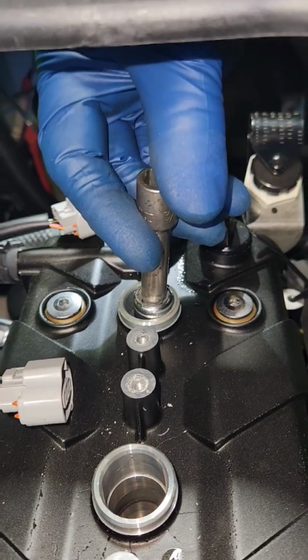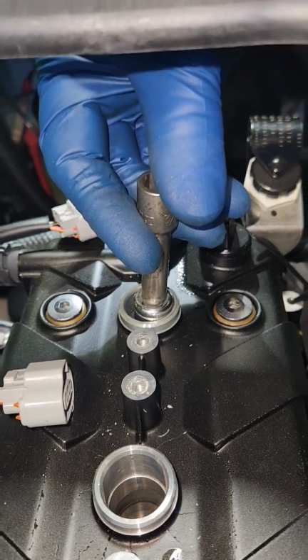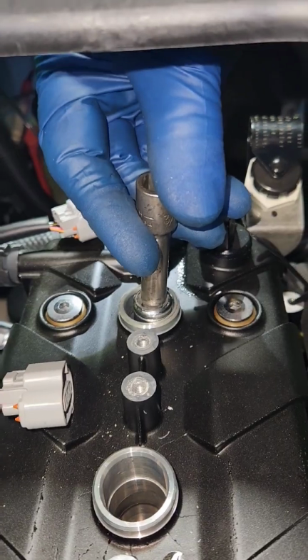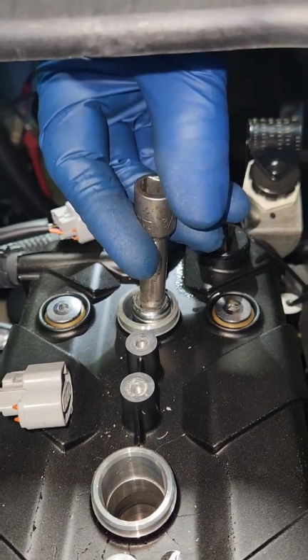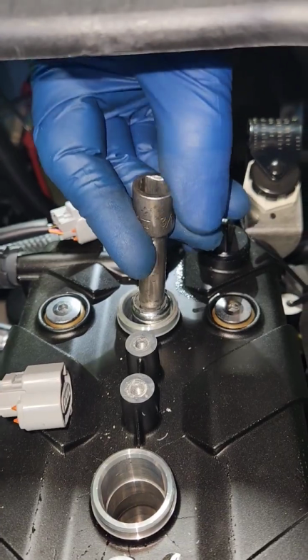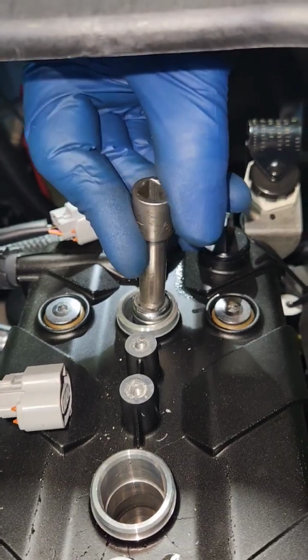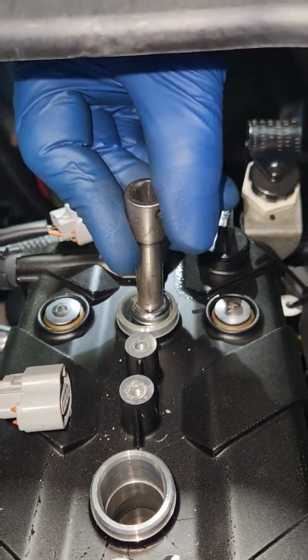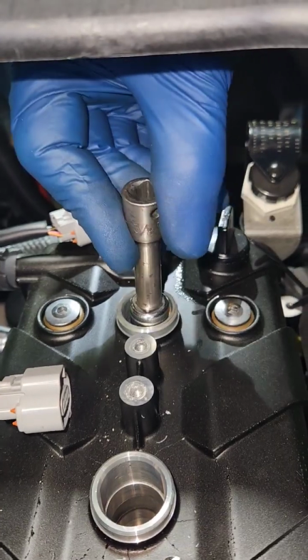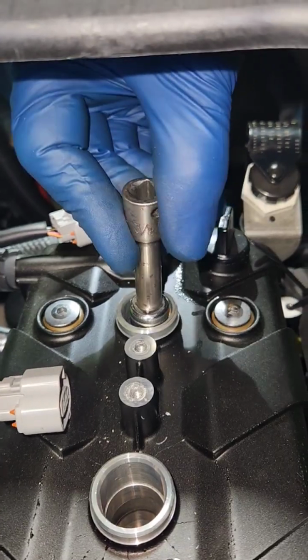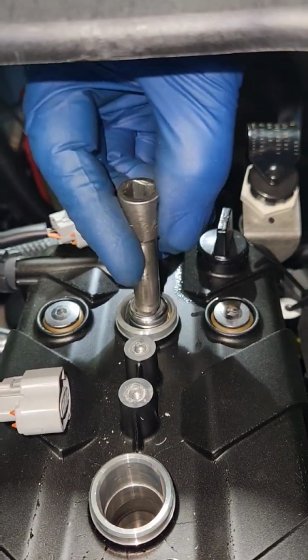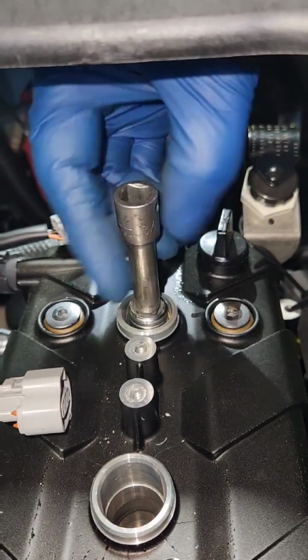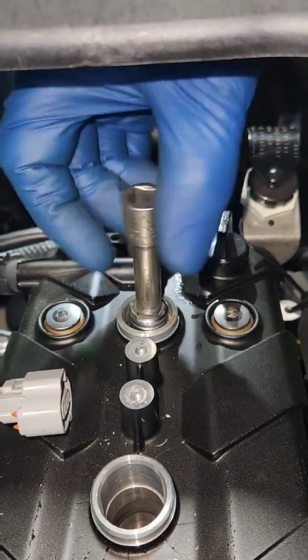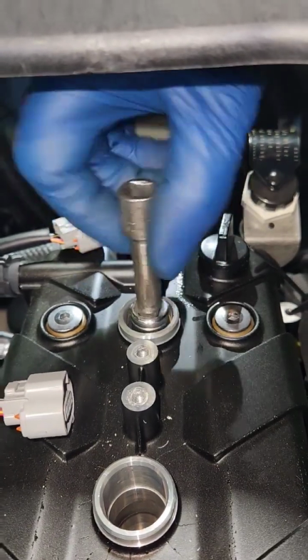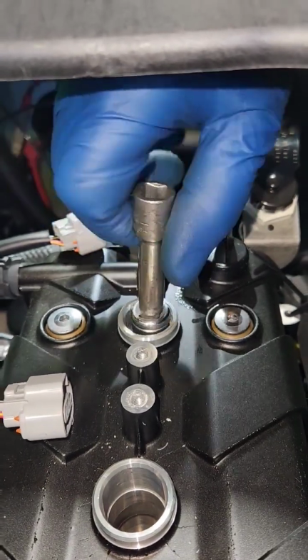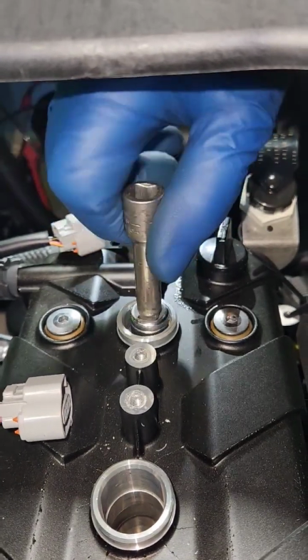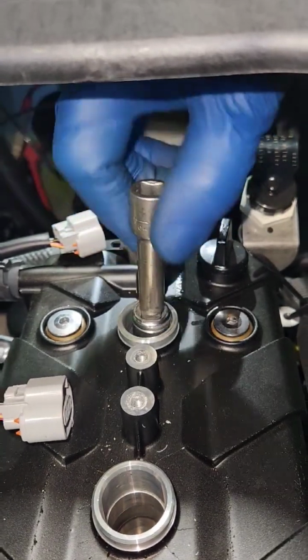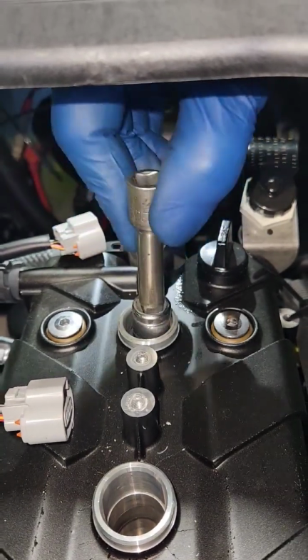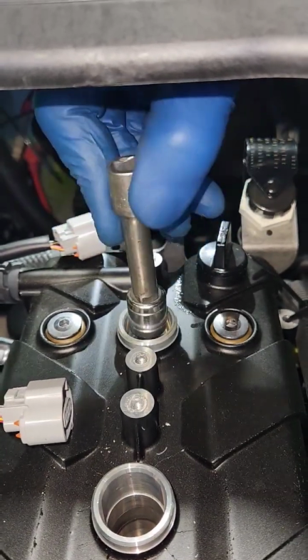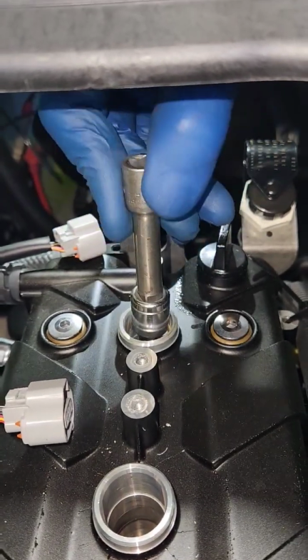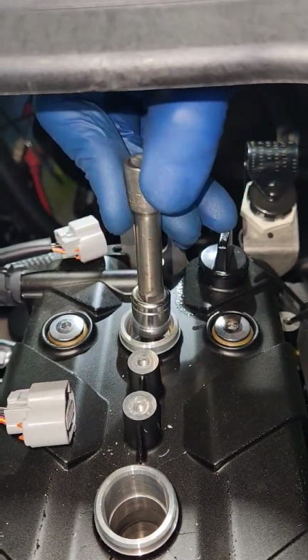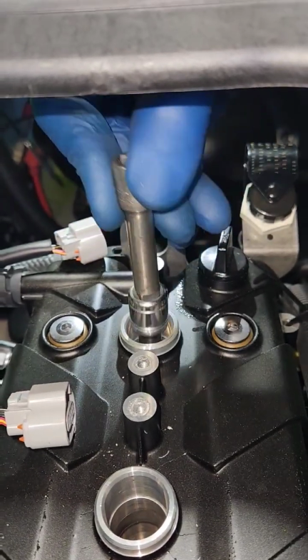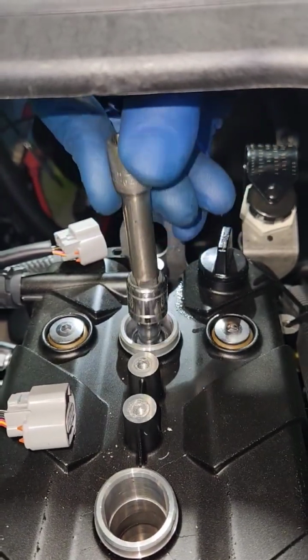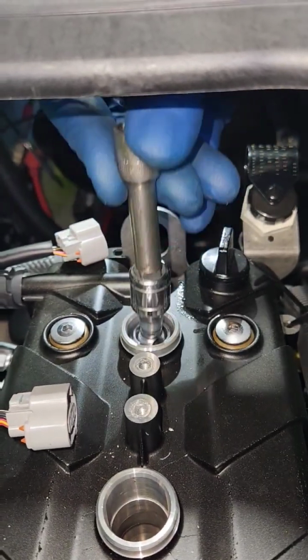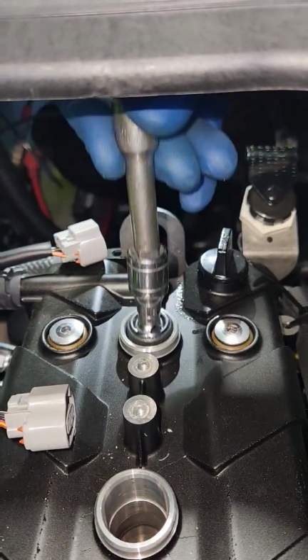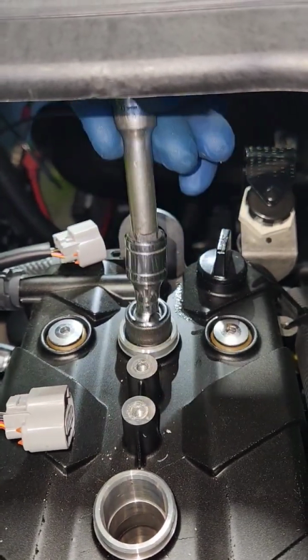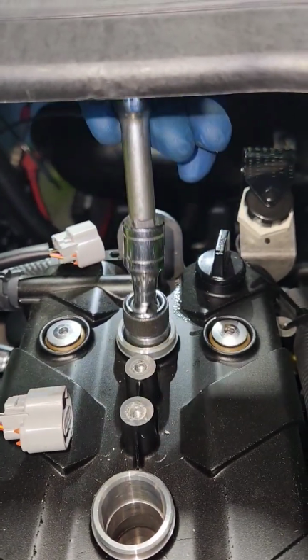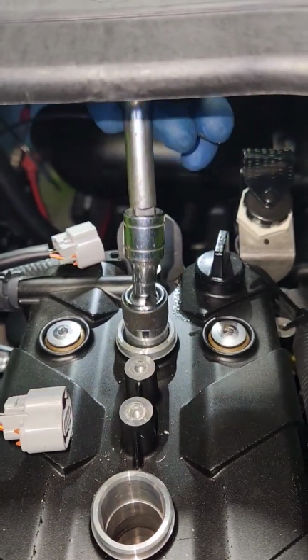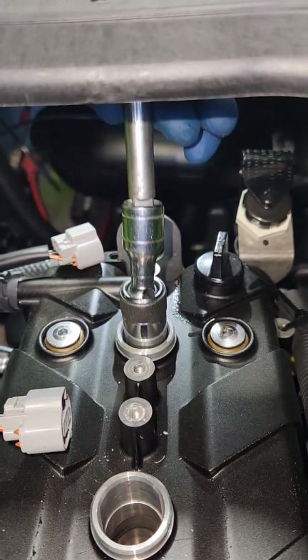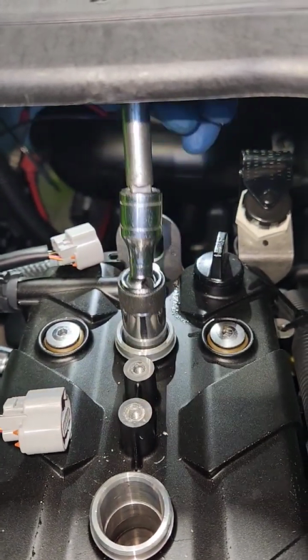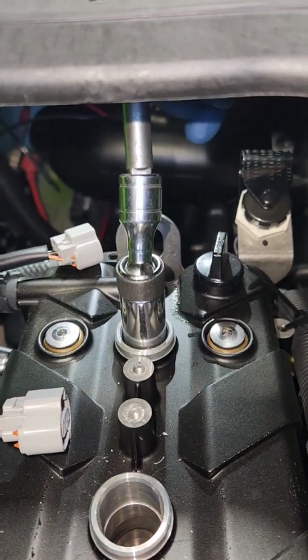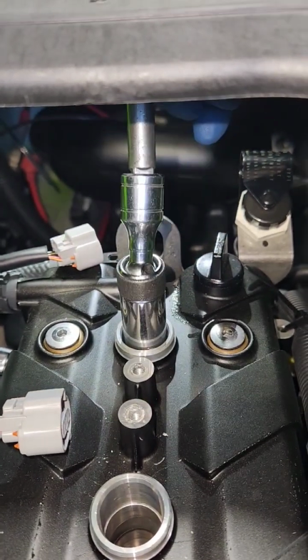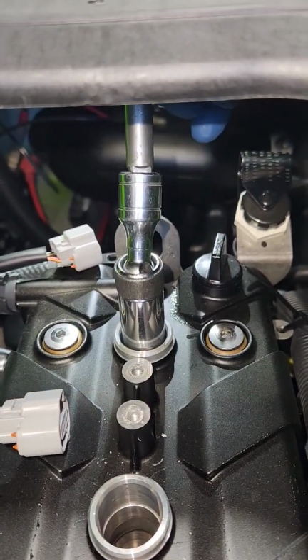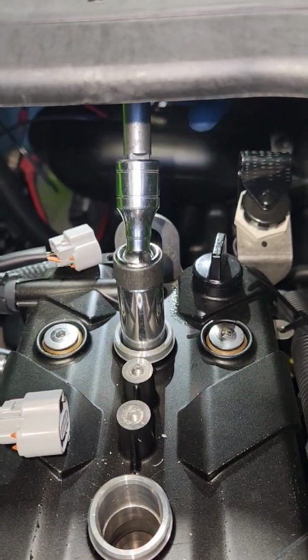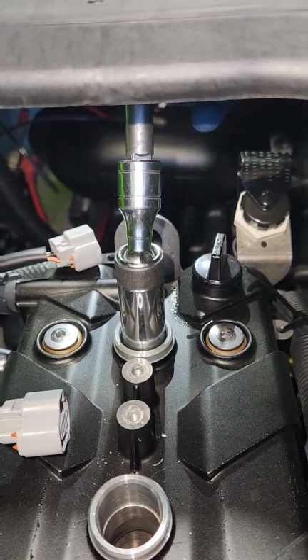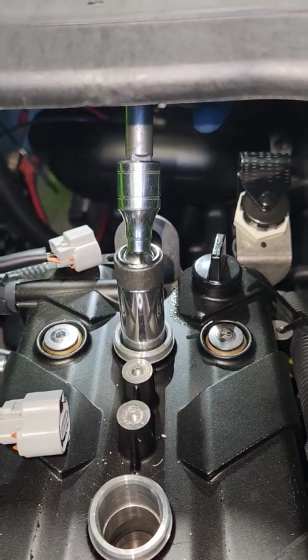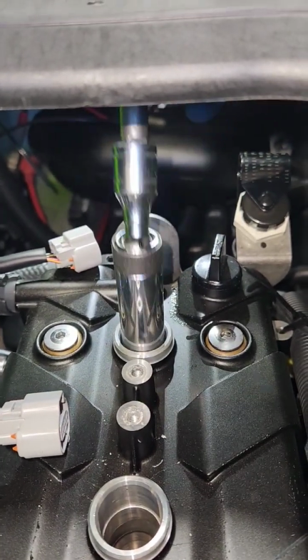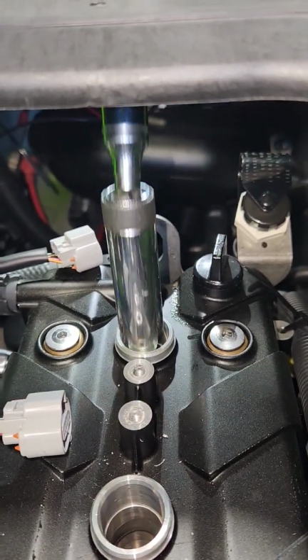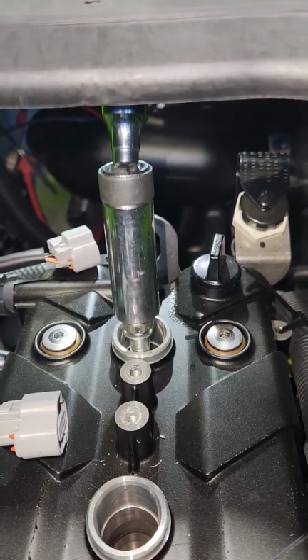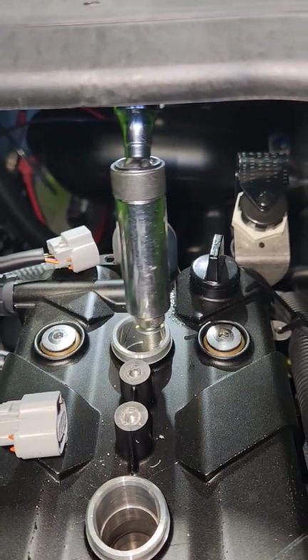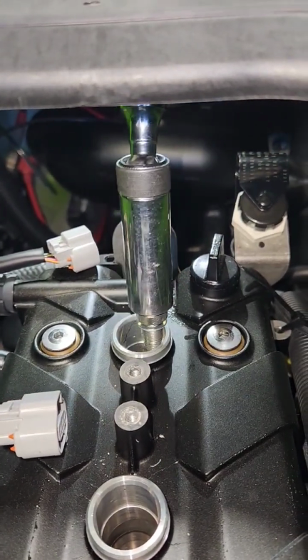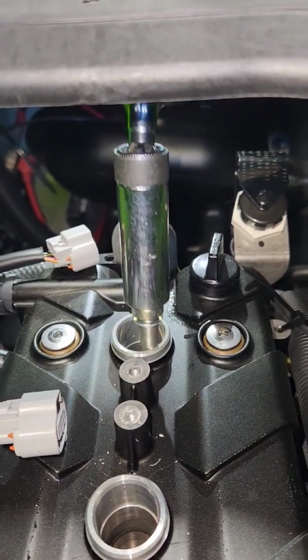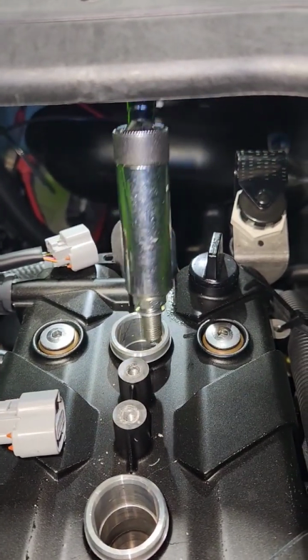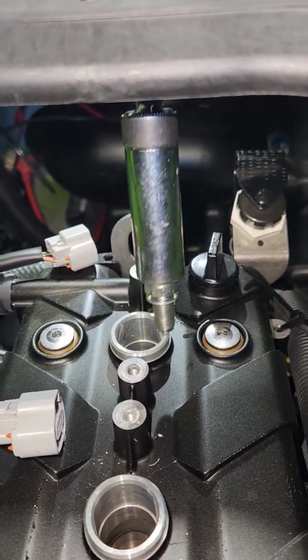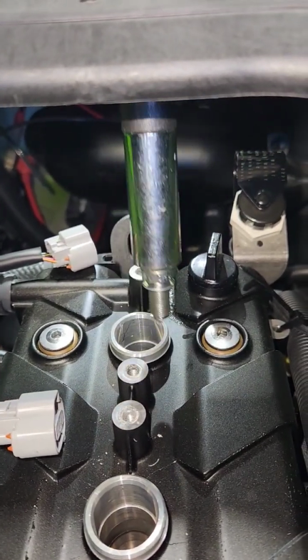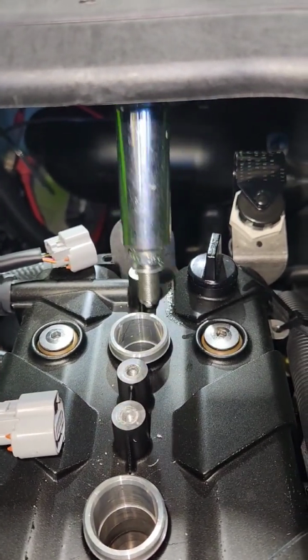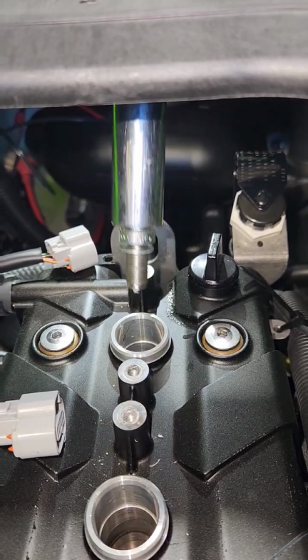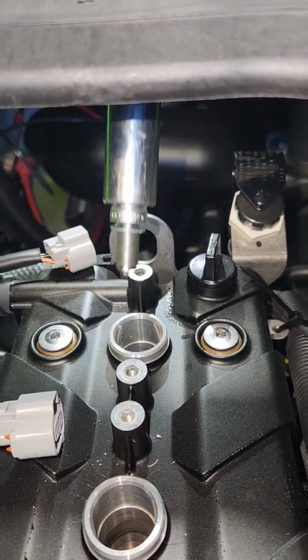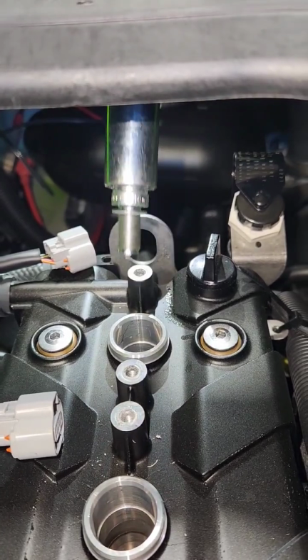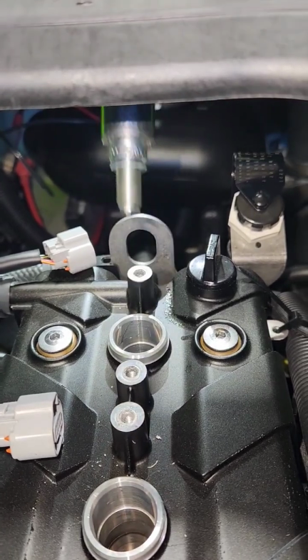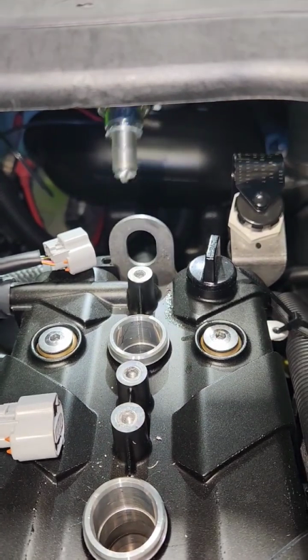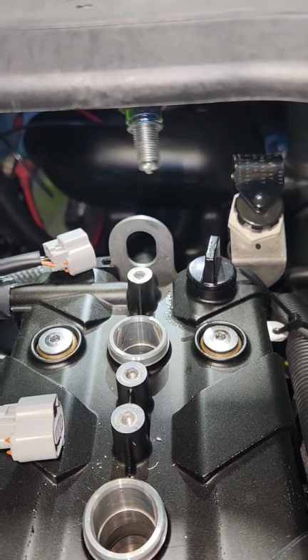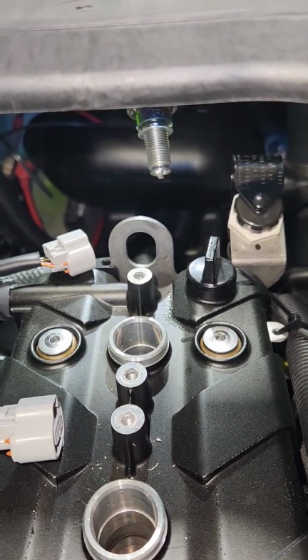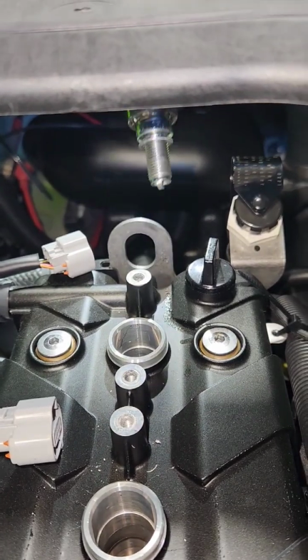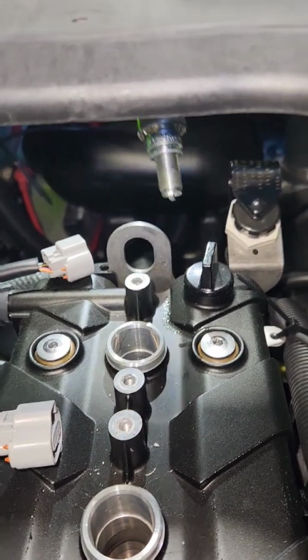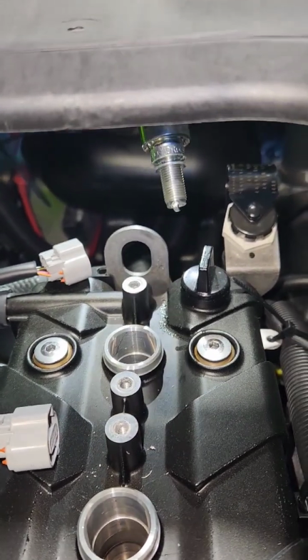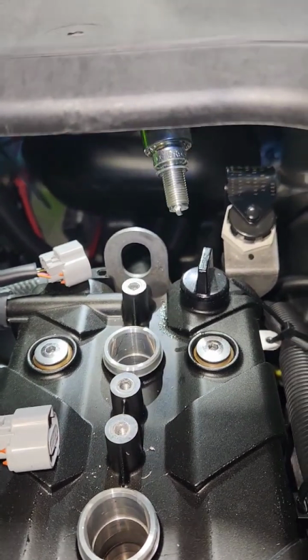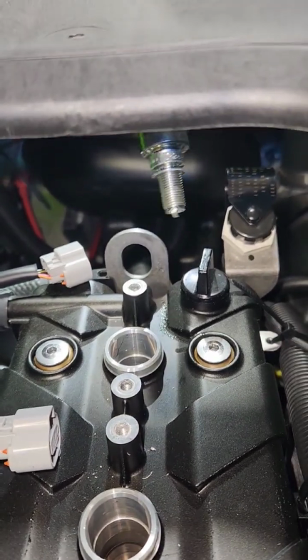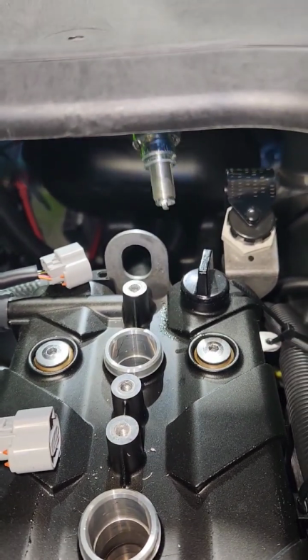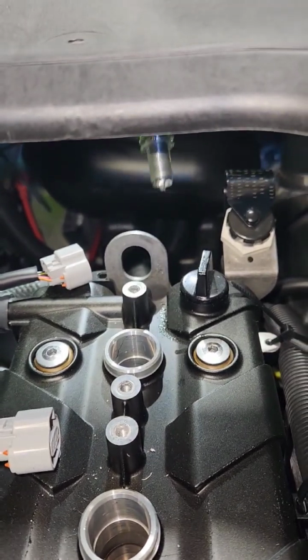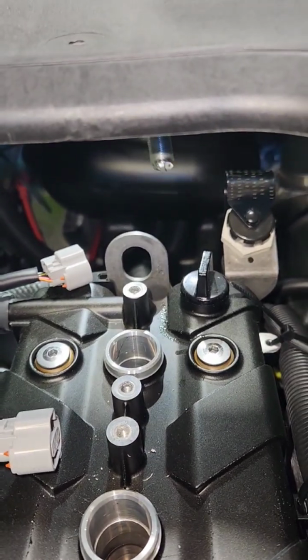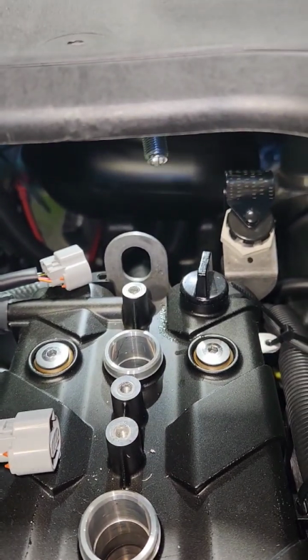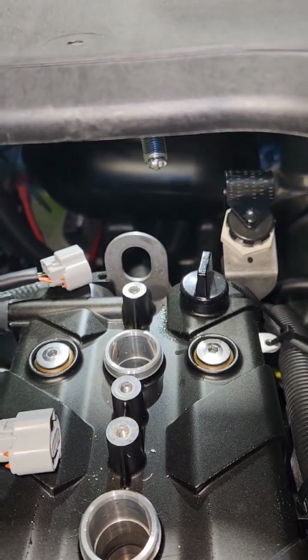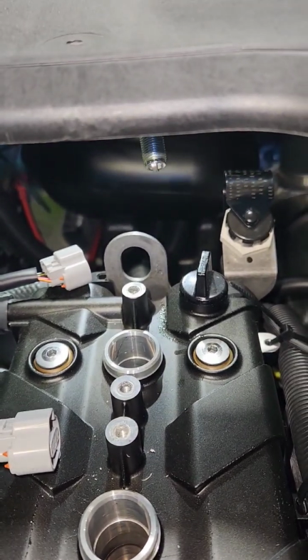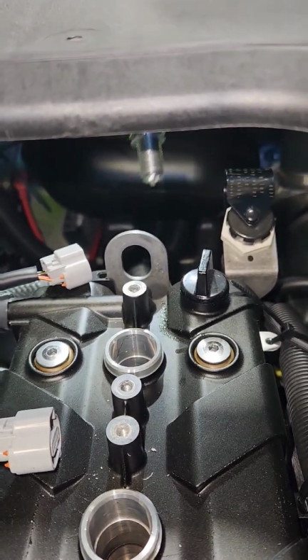When you're done with the compression test, install your new NGK CR9 EB spark plugs, reinstall your coil packs, and torque all the hardware.